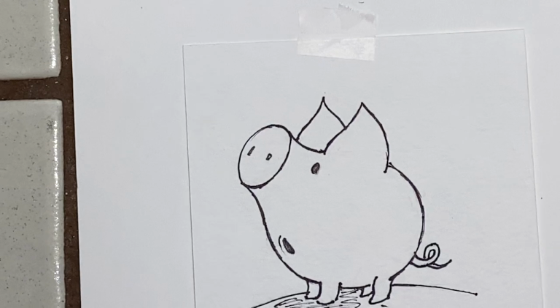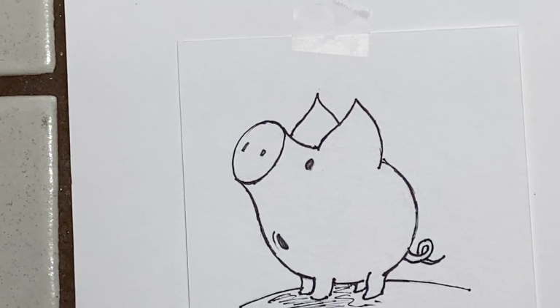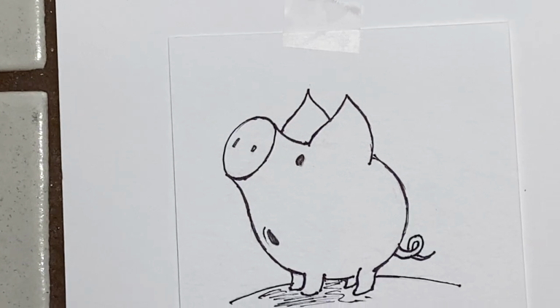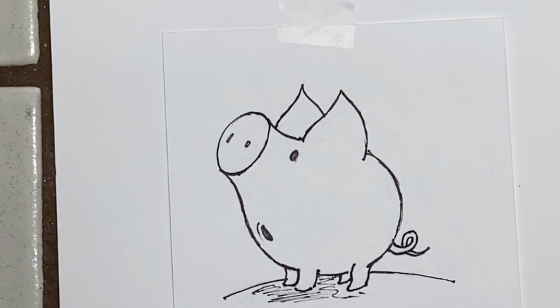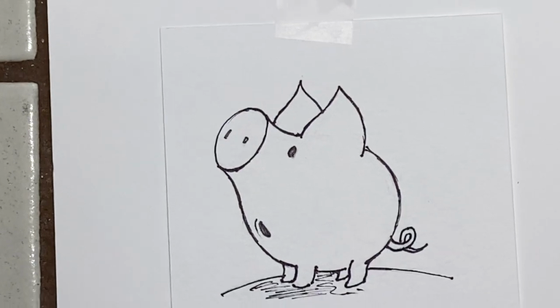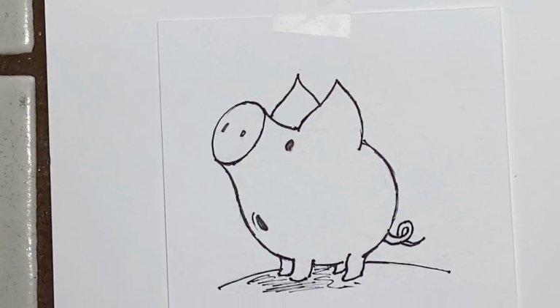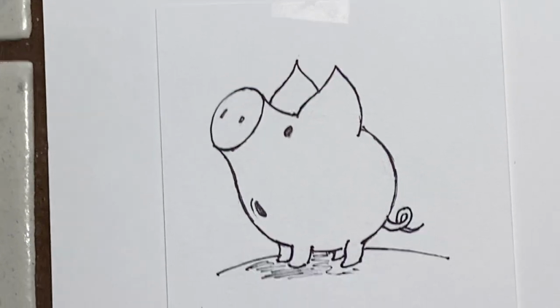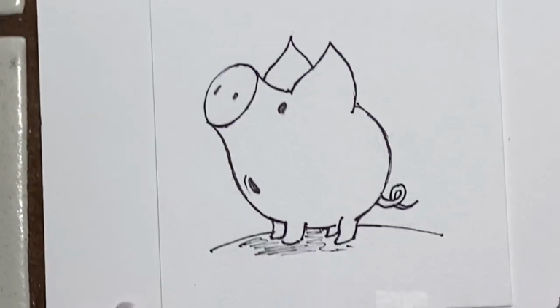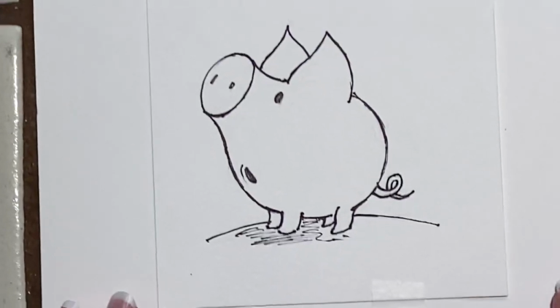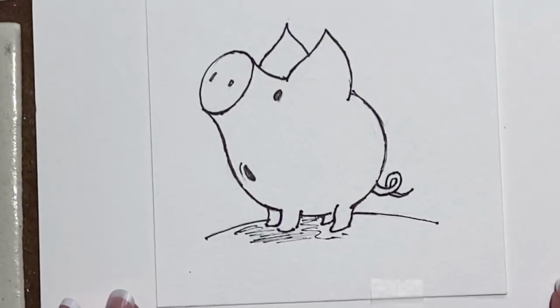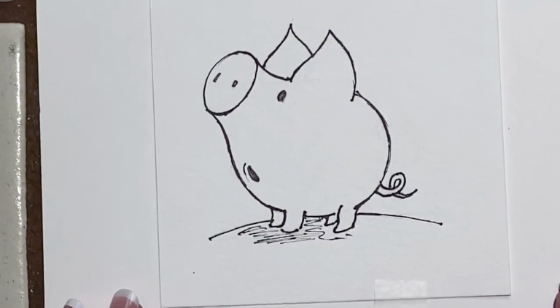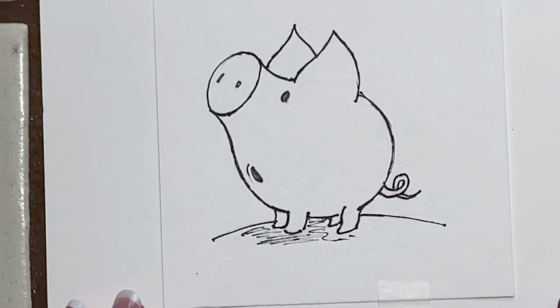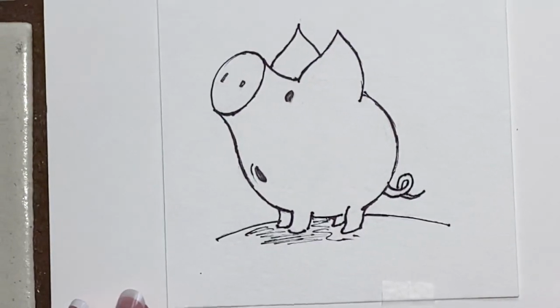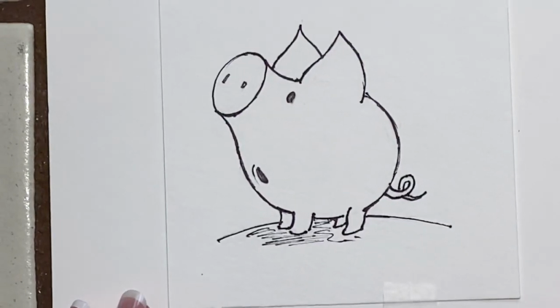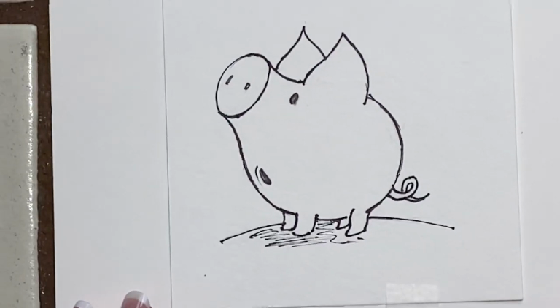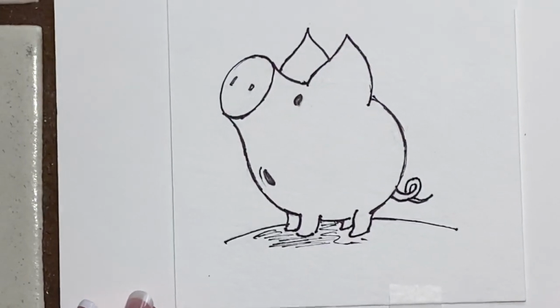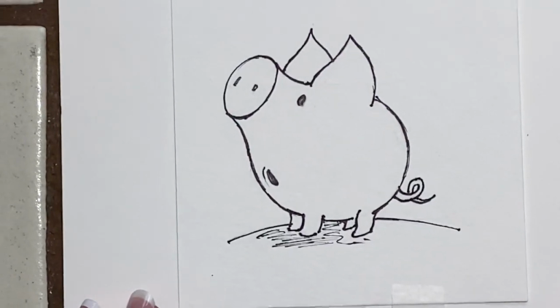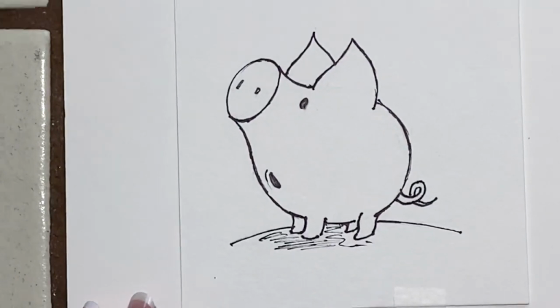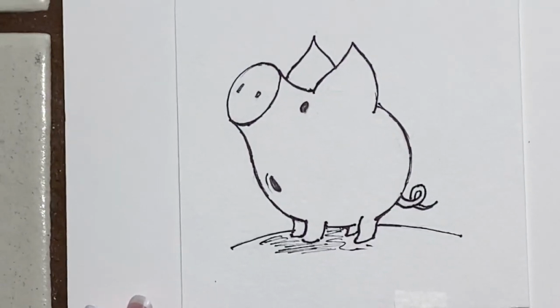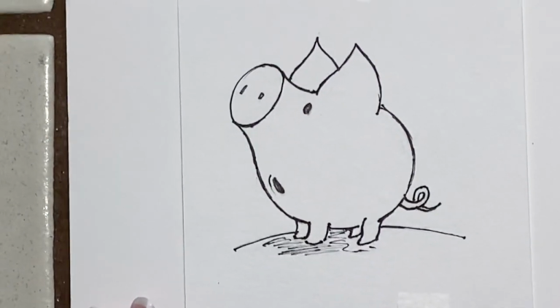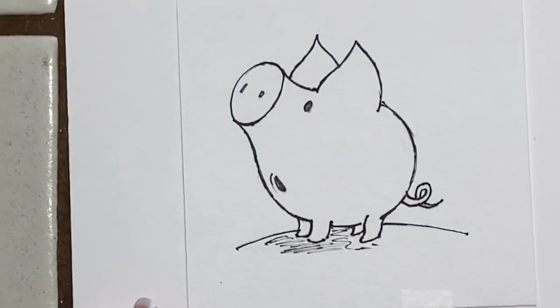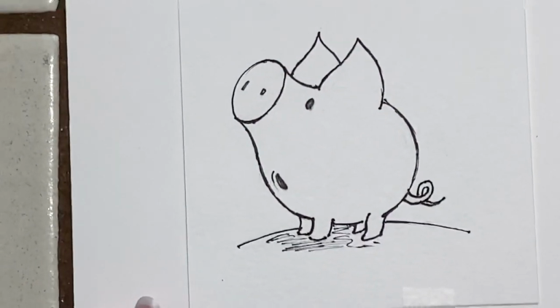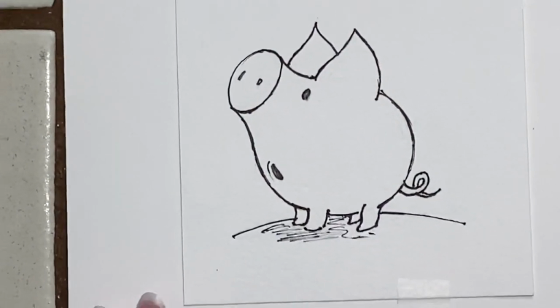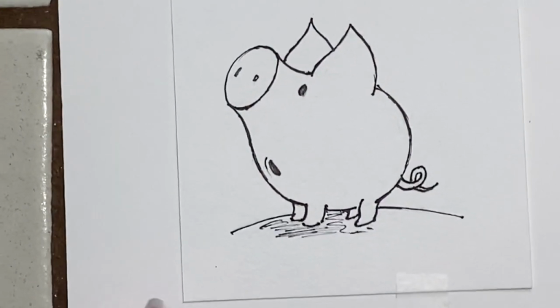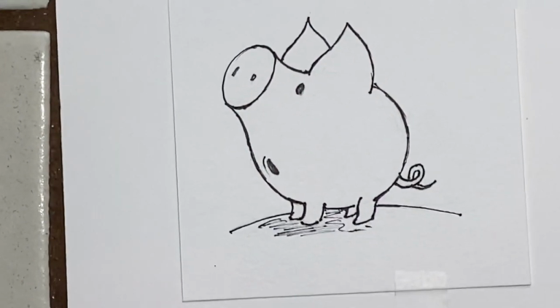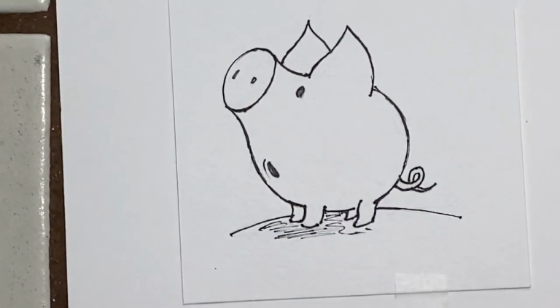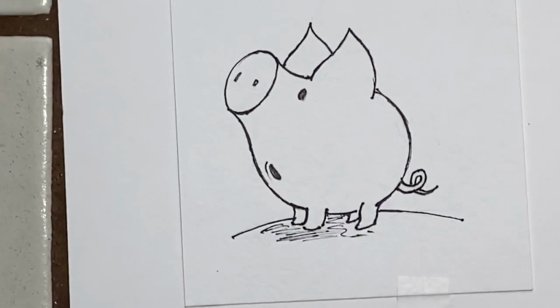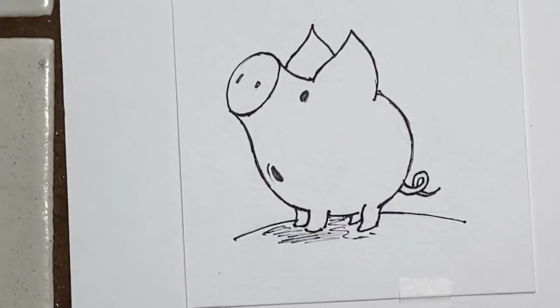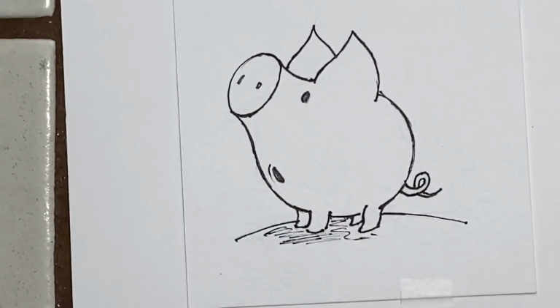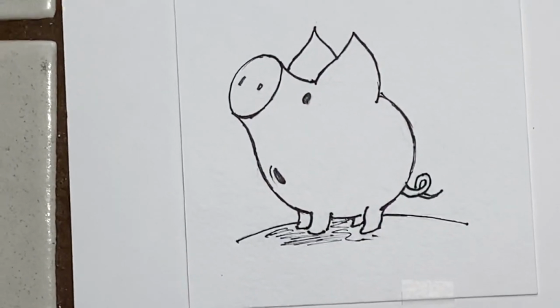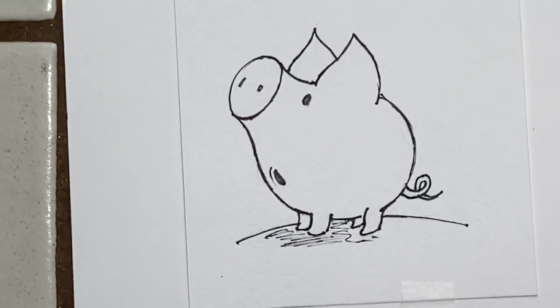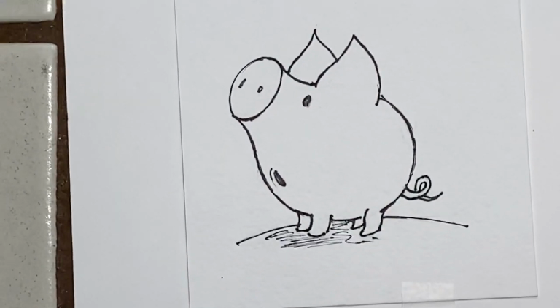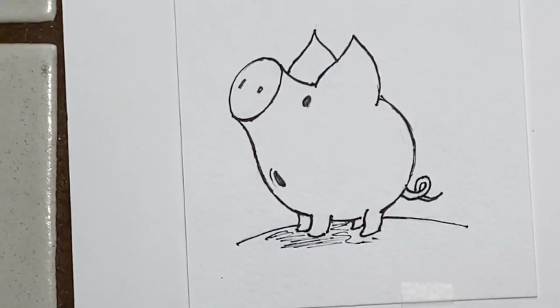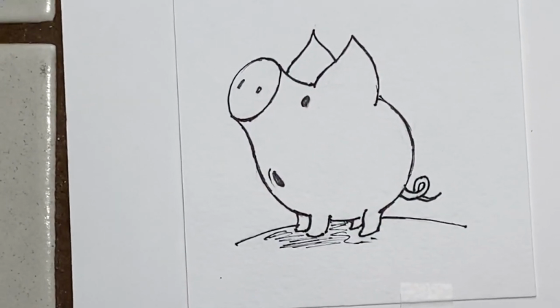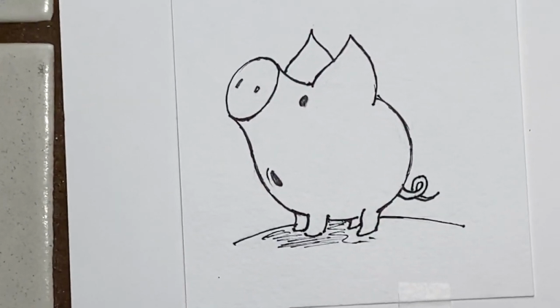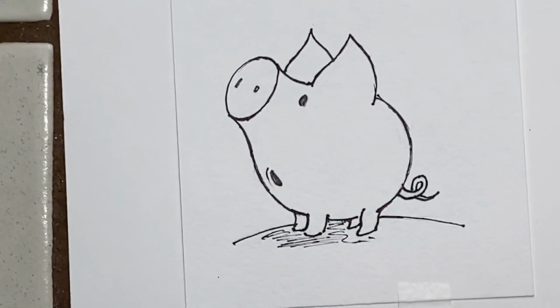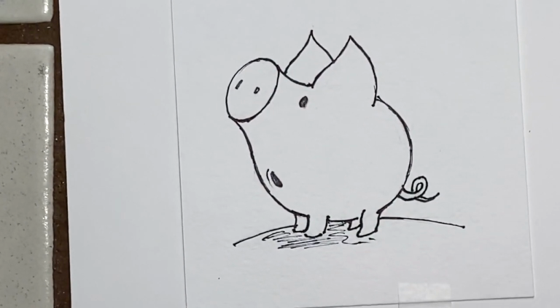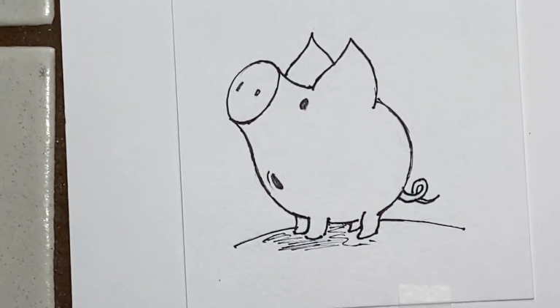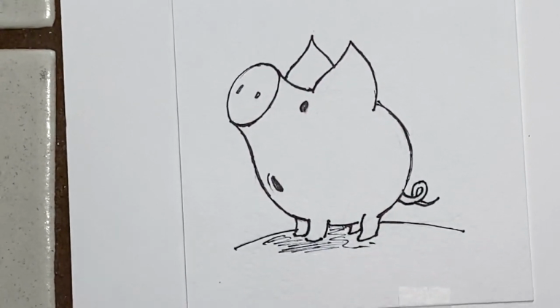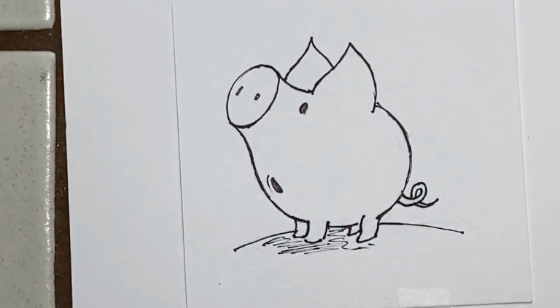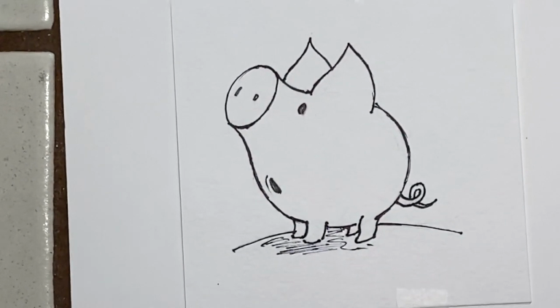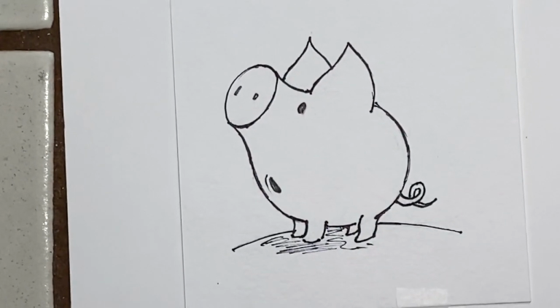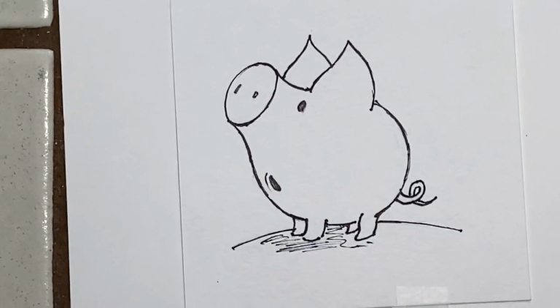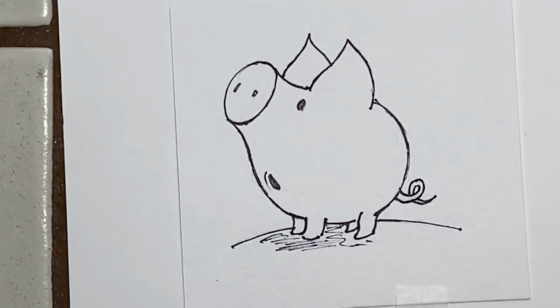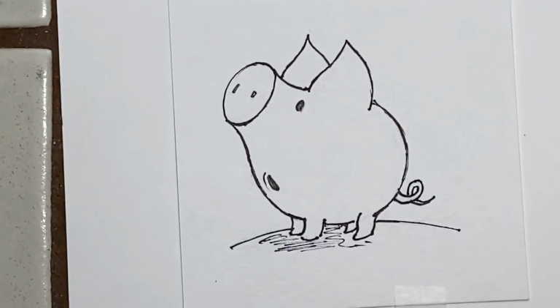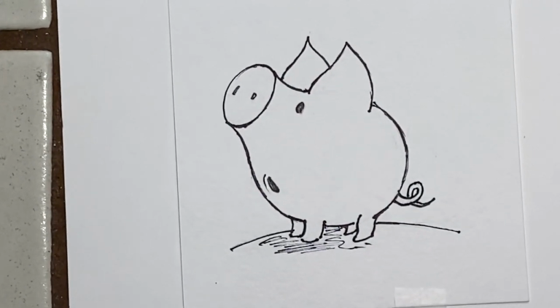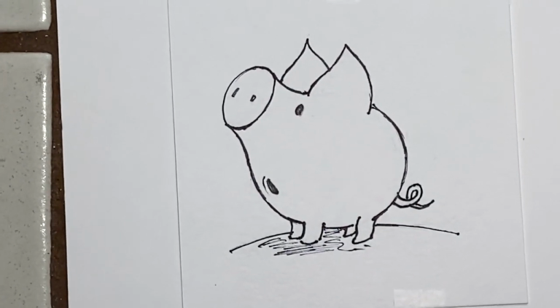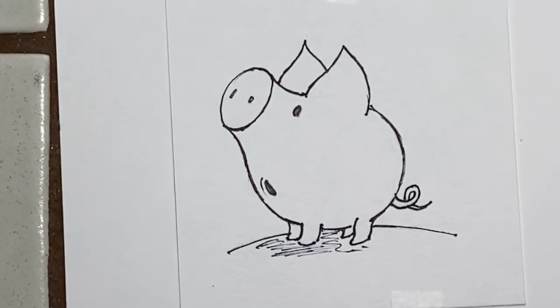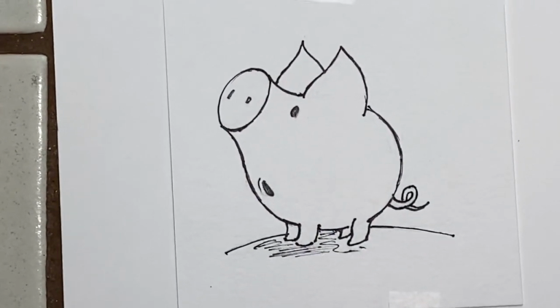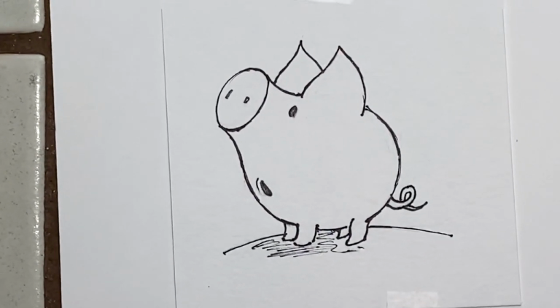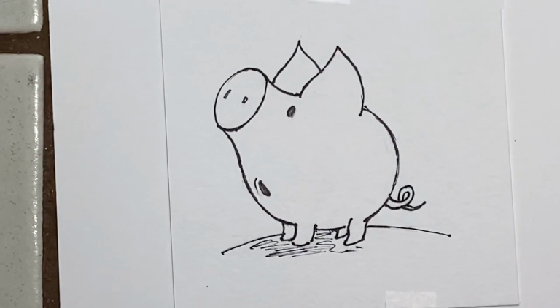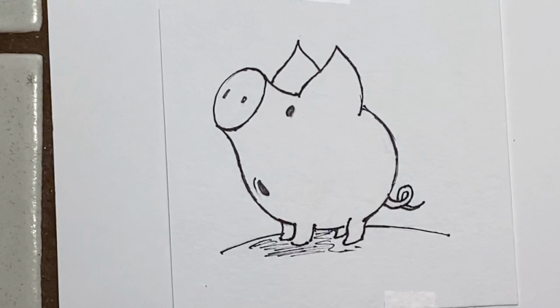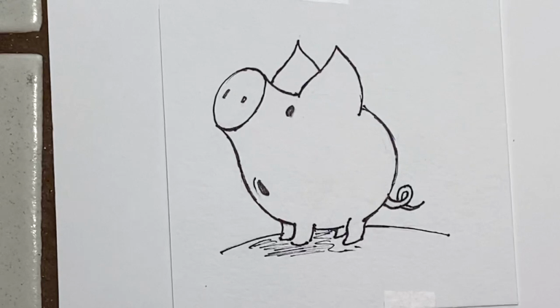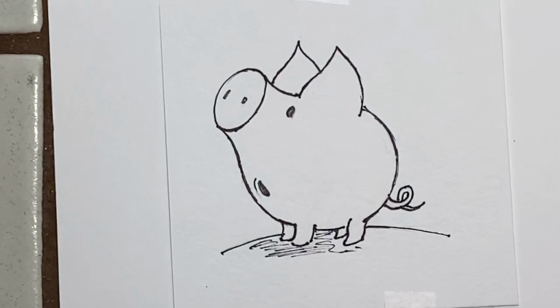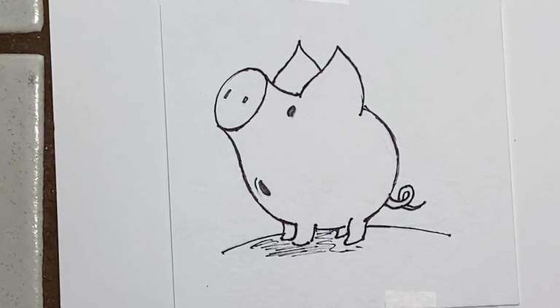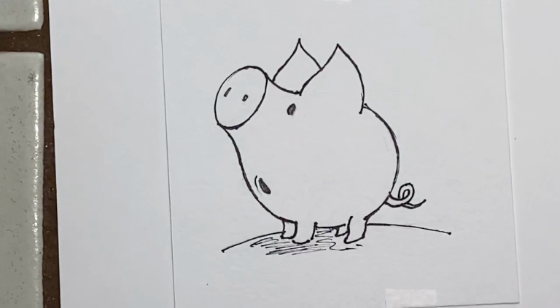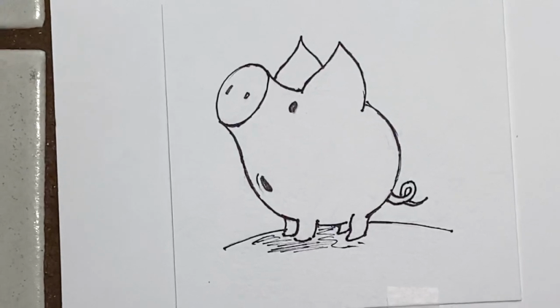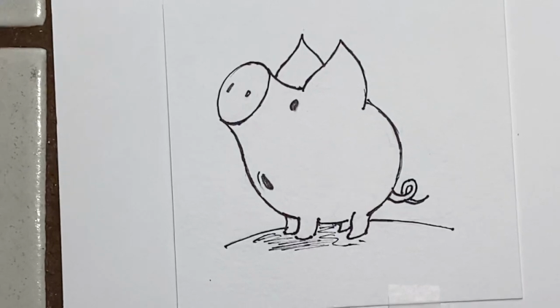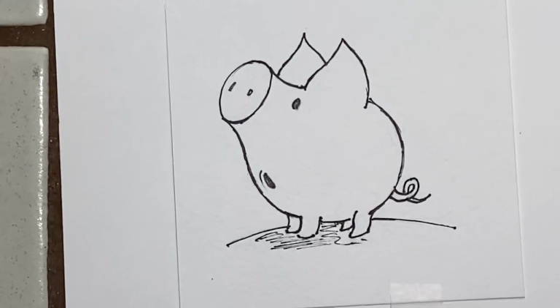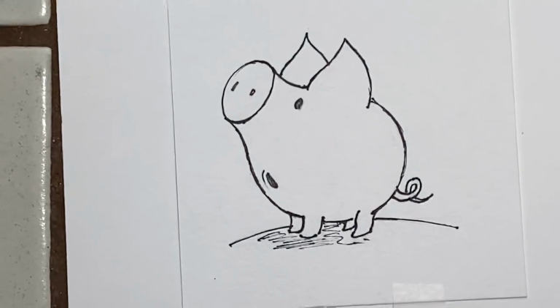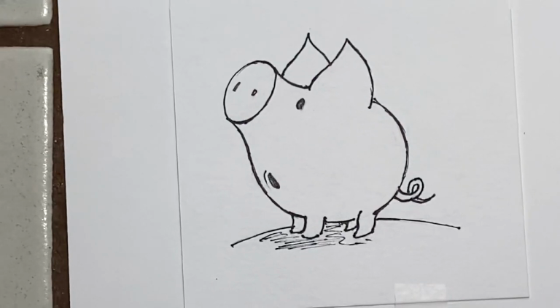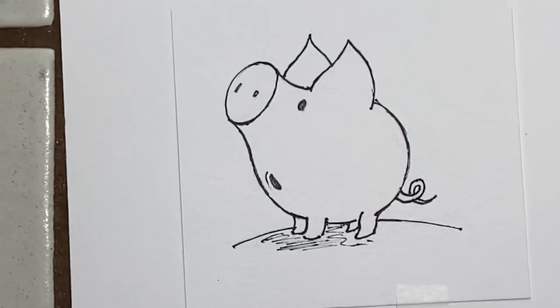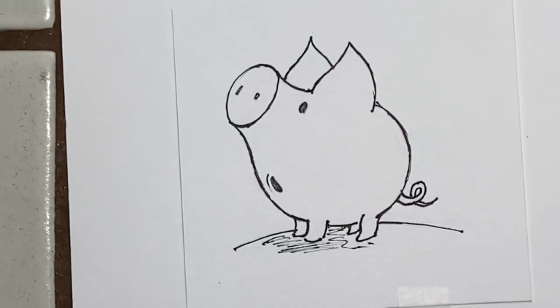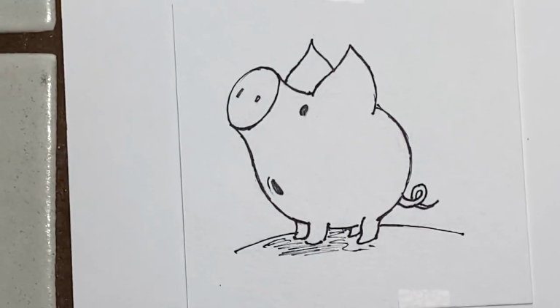Okay, we're back, and now I'm going to color Ping Pong Pig by Caroline Jane Church.